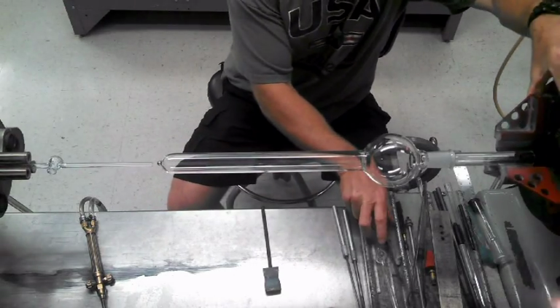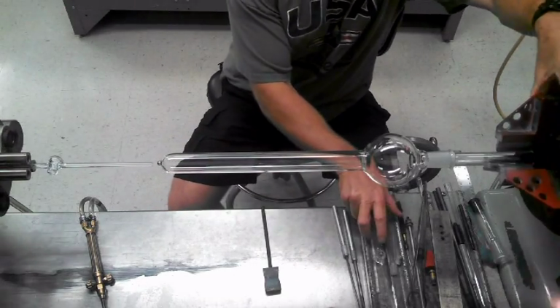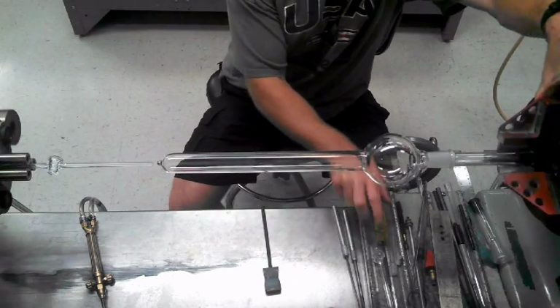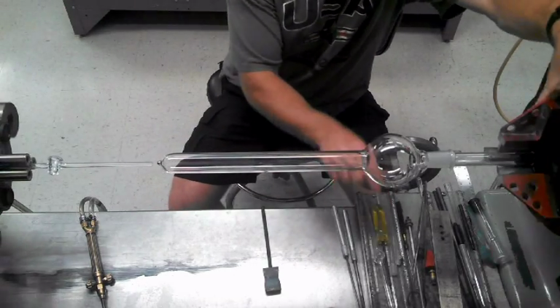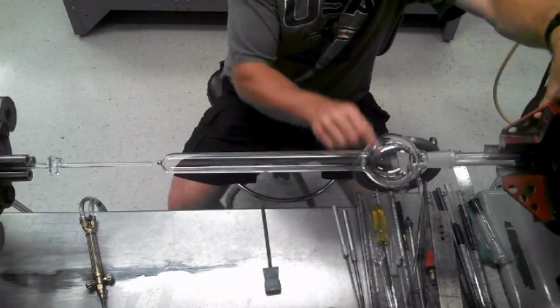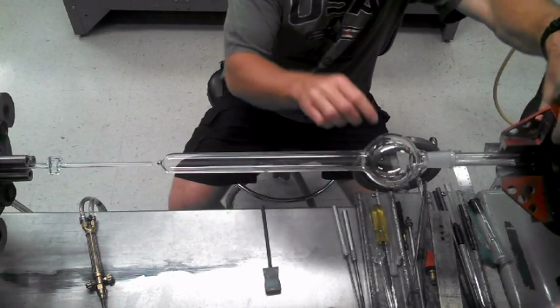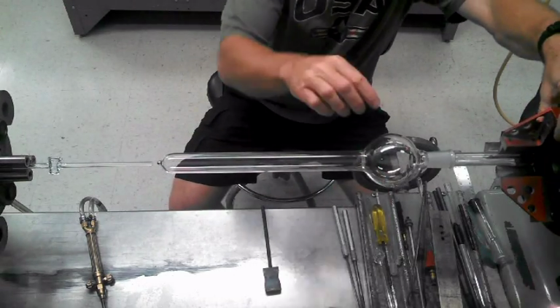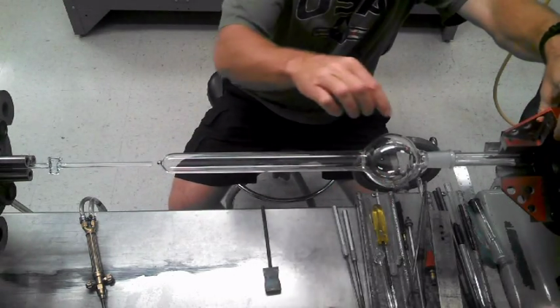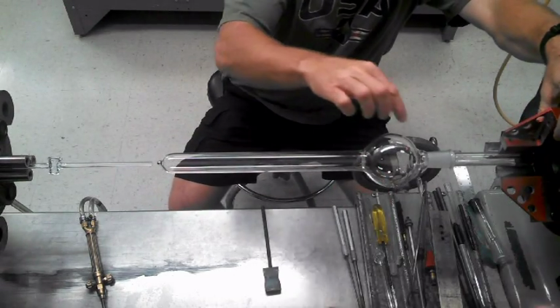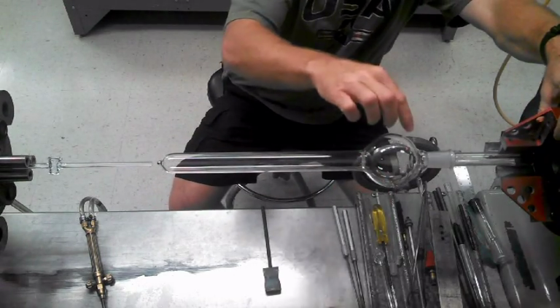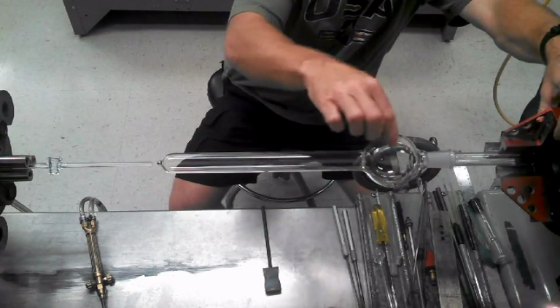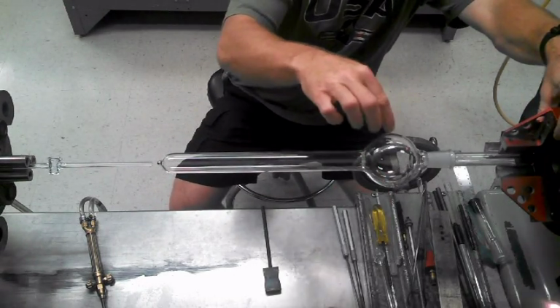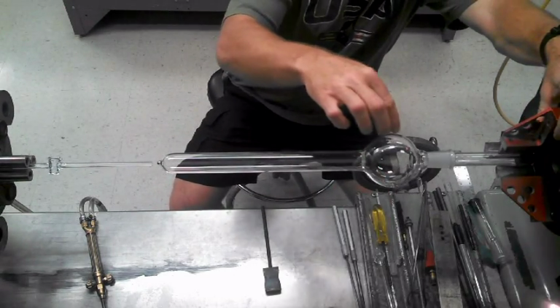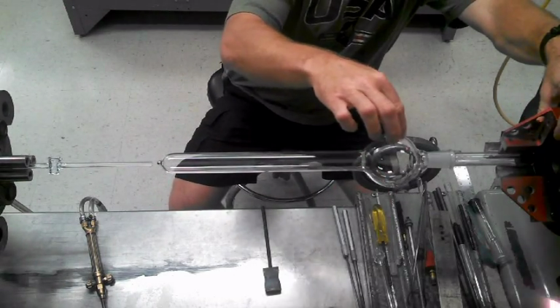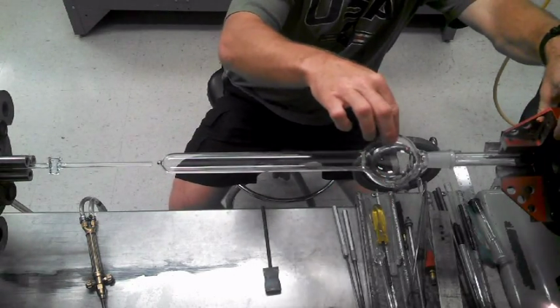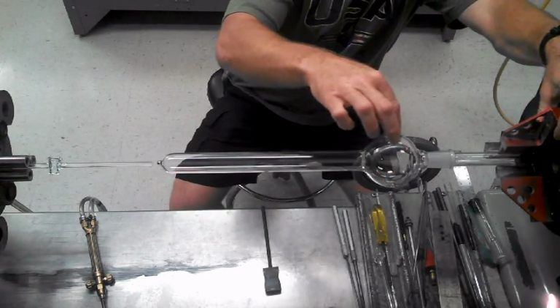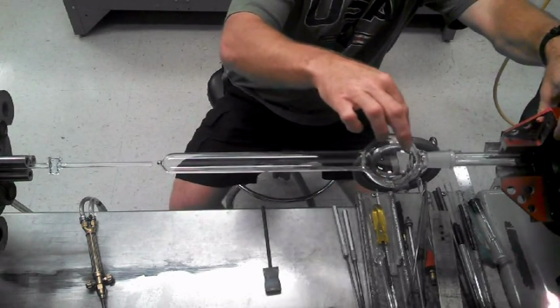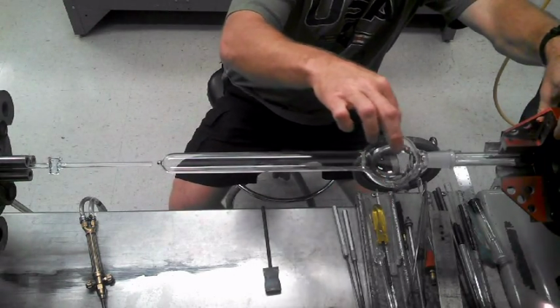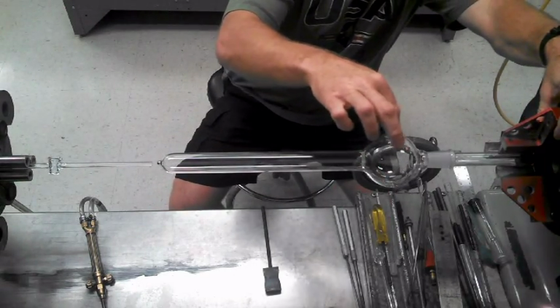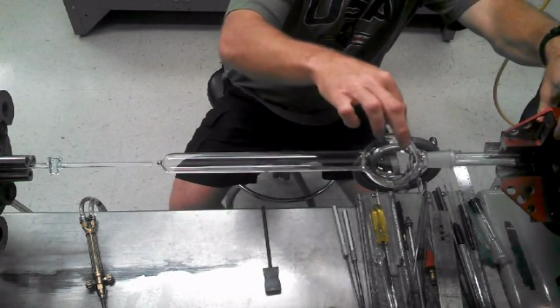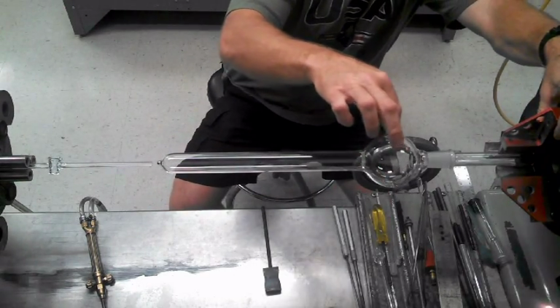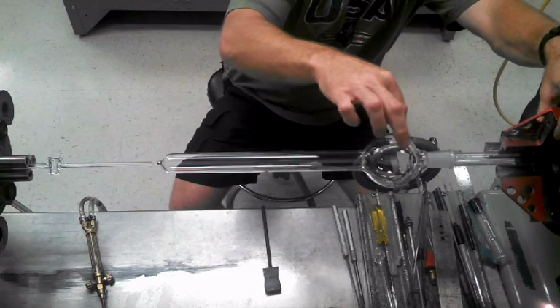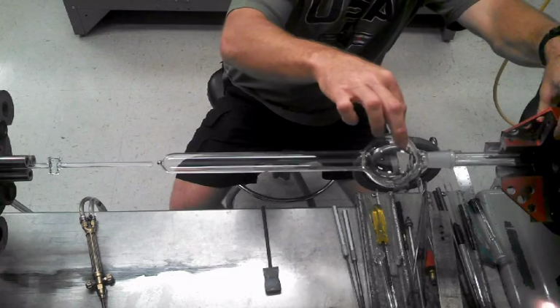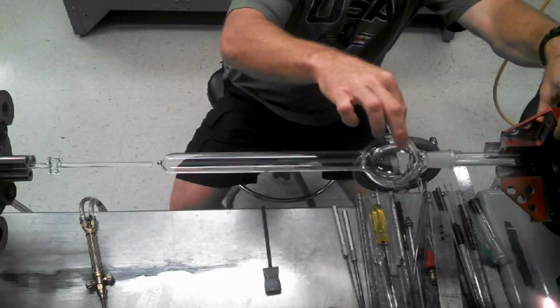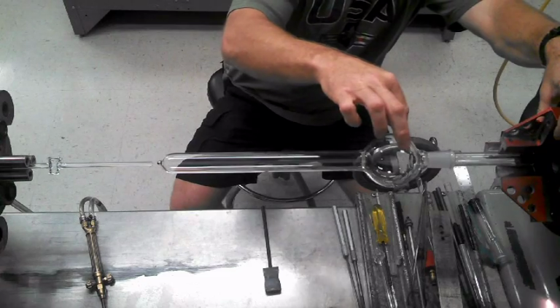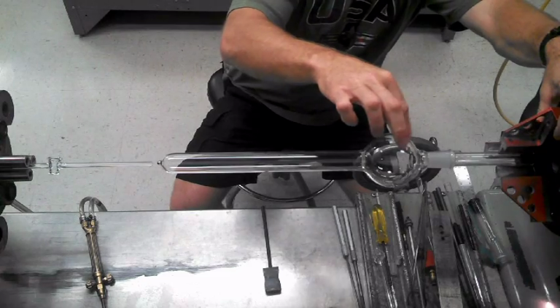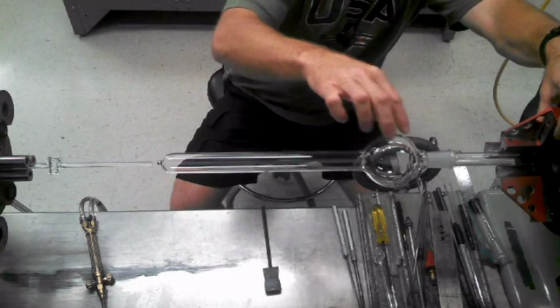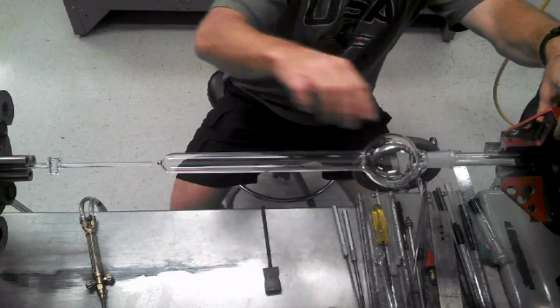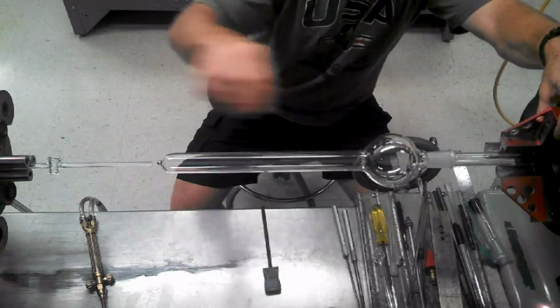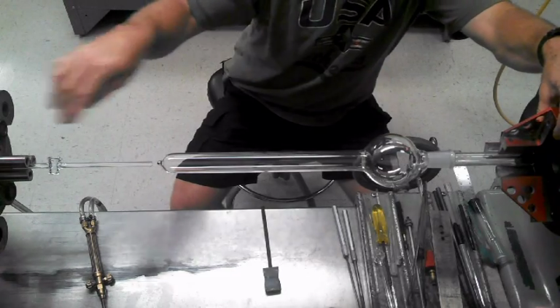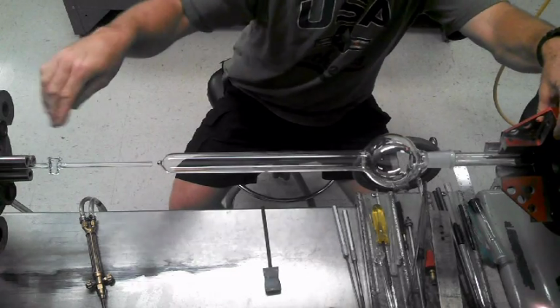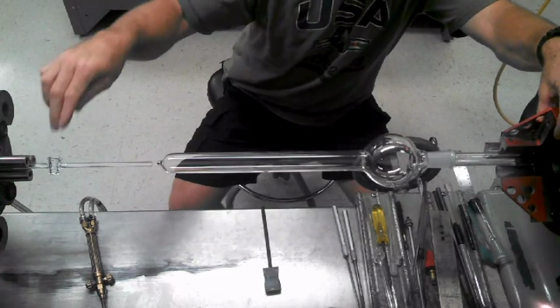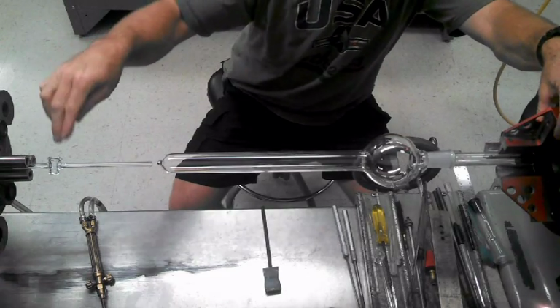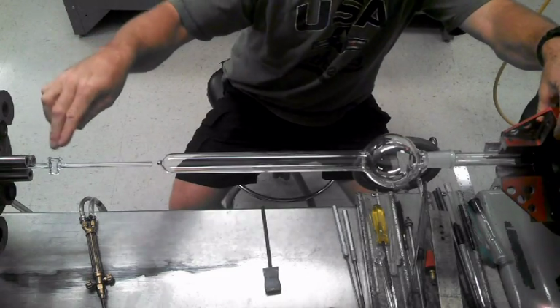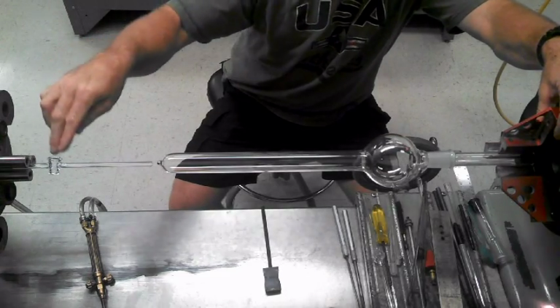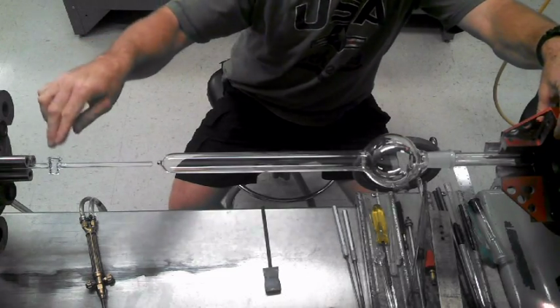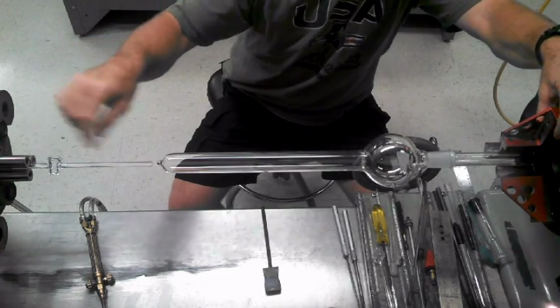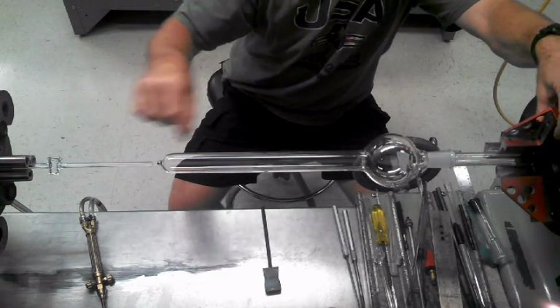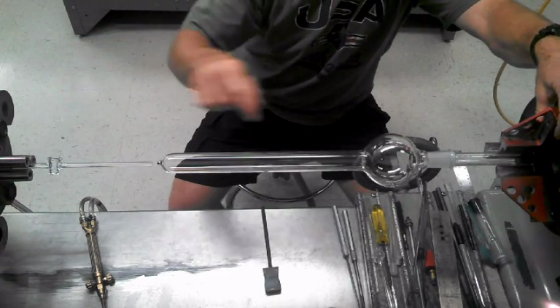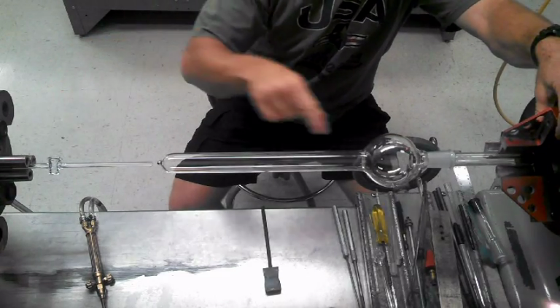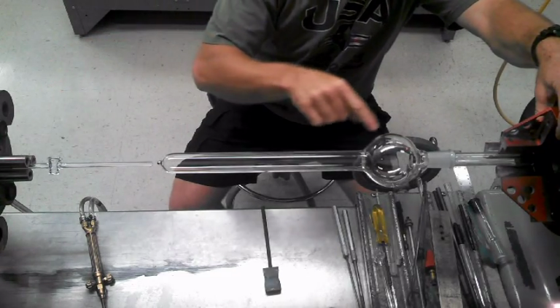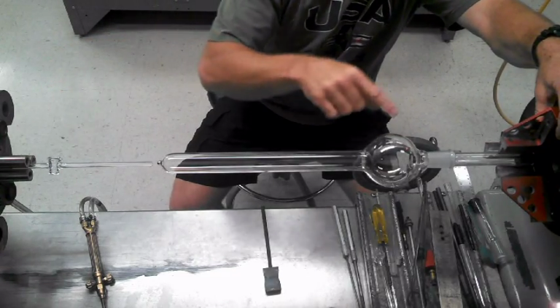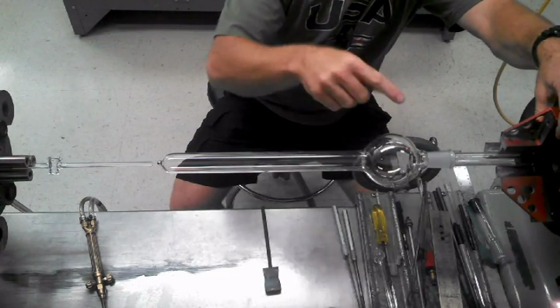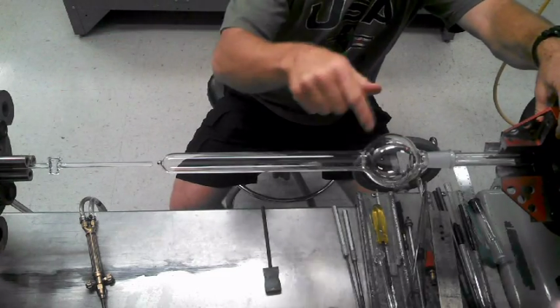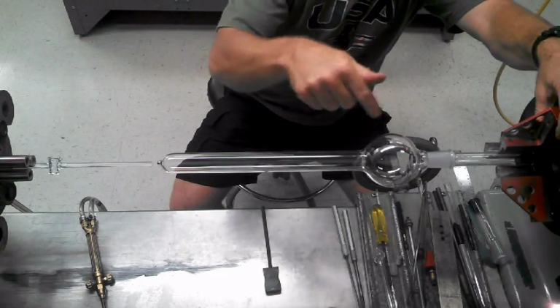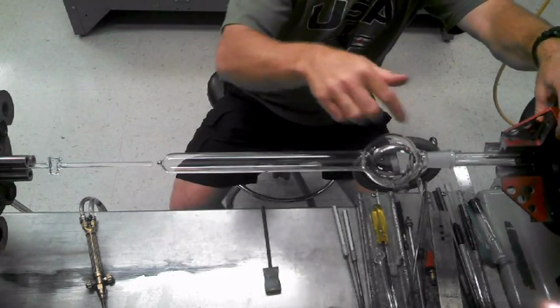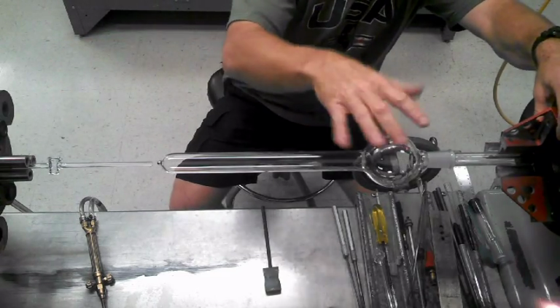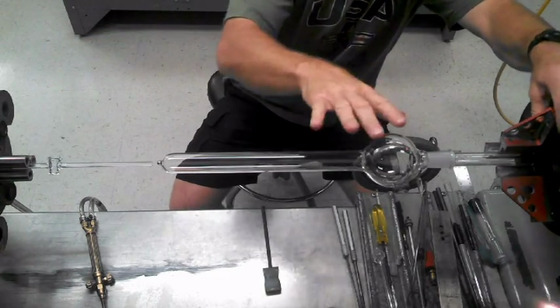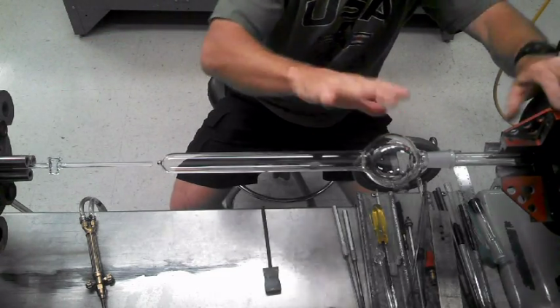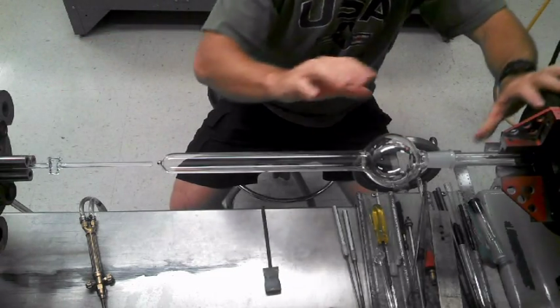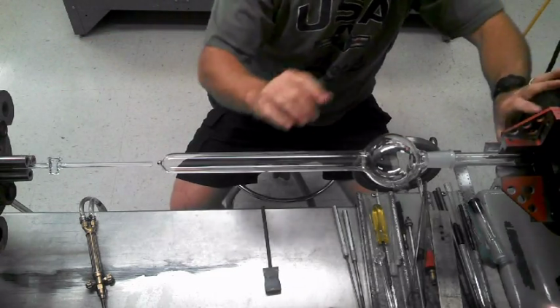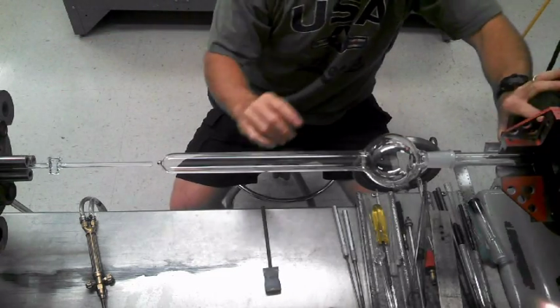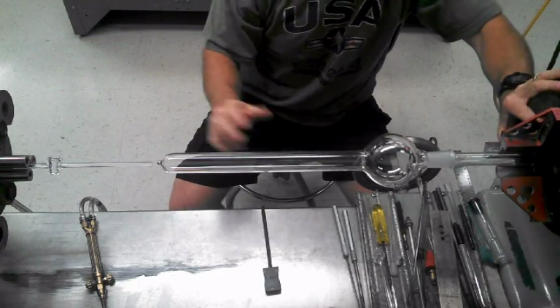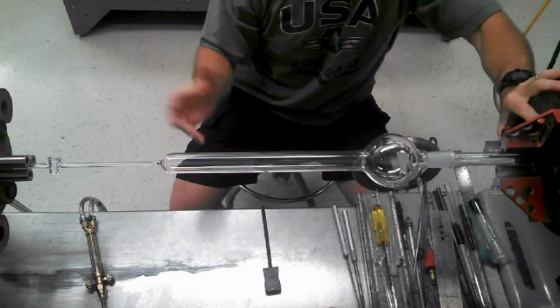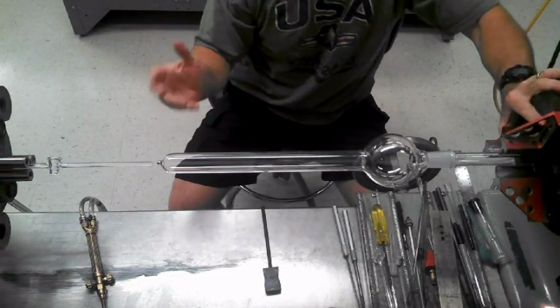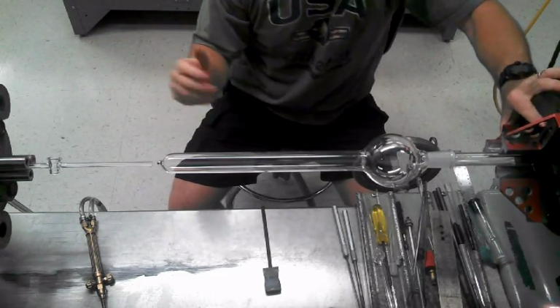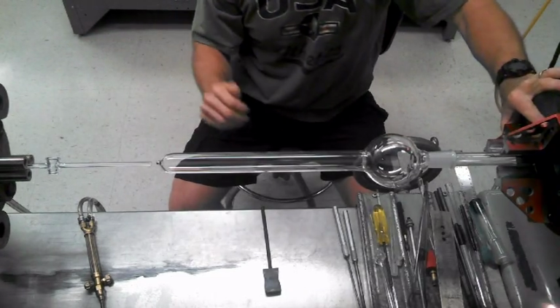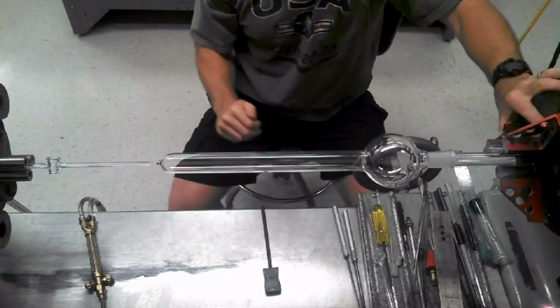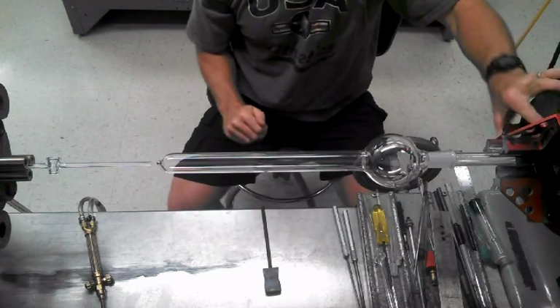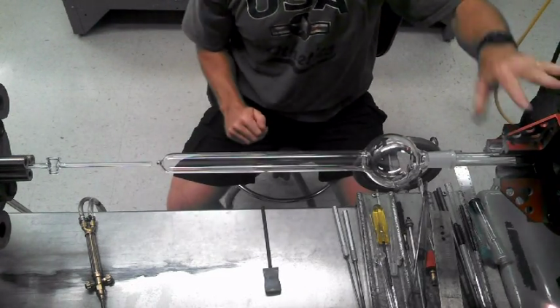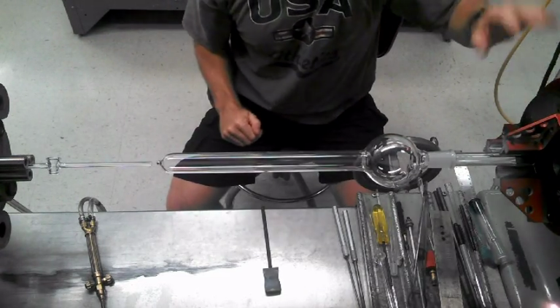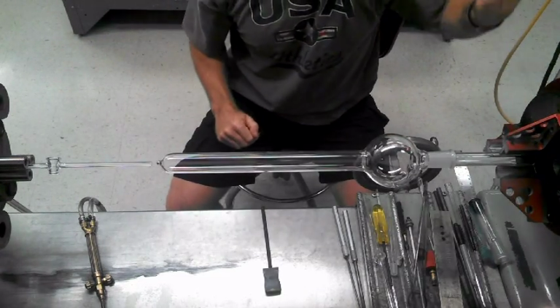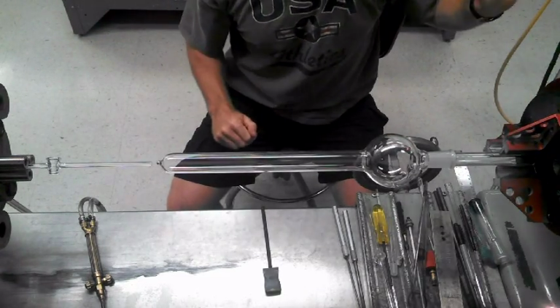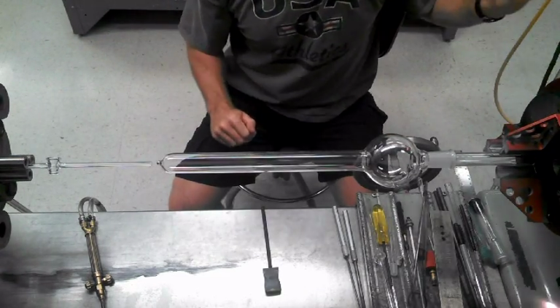Usually what I do, I look for my decal on here, then I line my stop cock off it. But I don't have a decal so I'm not worried about that.